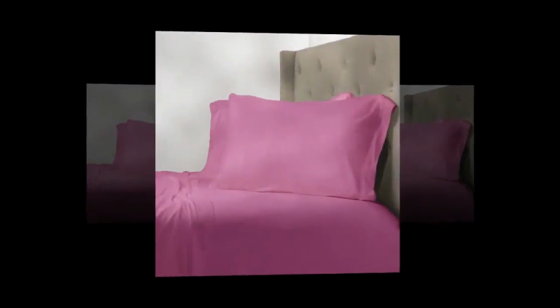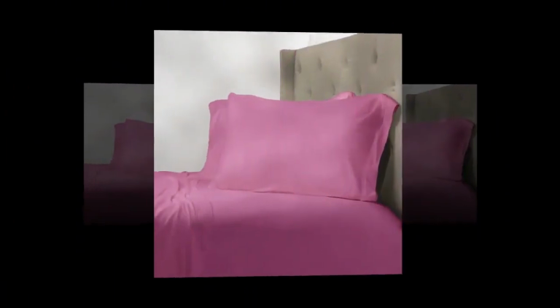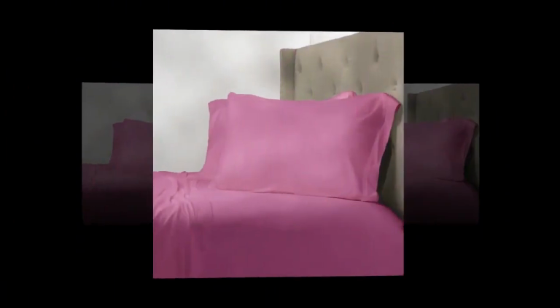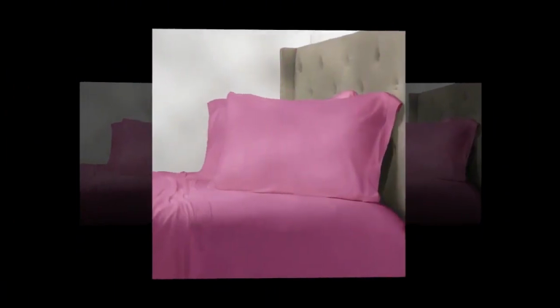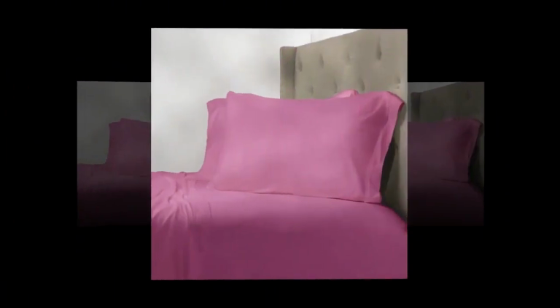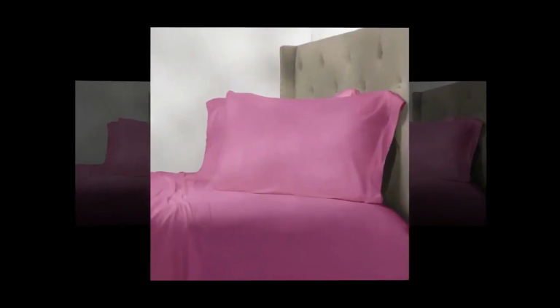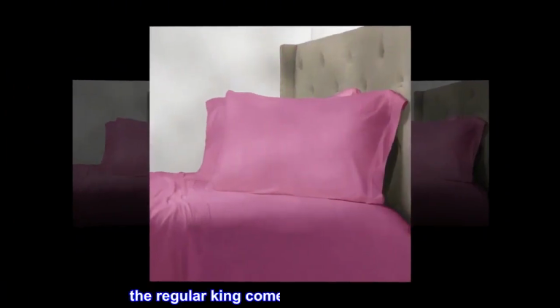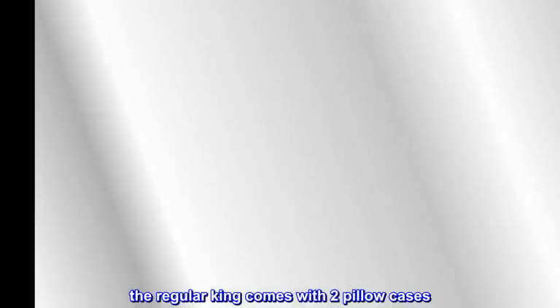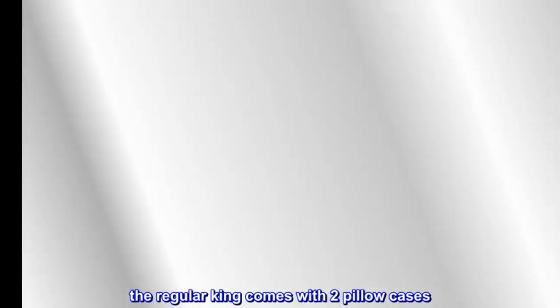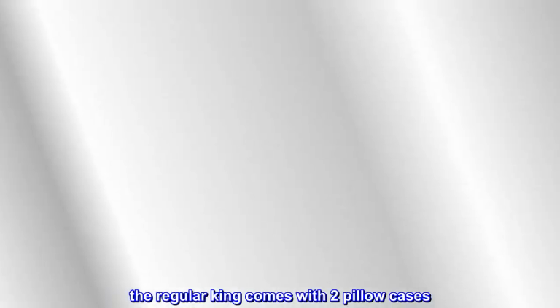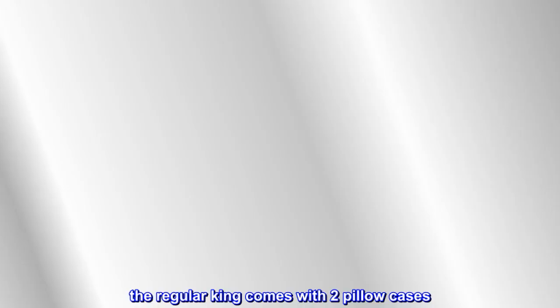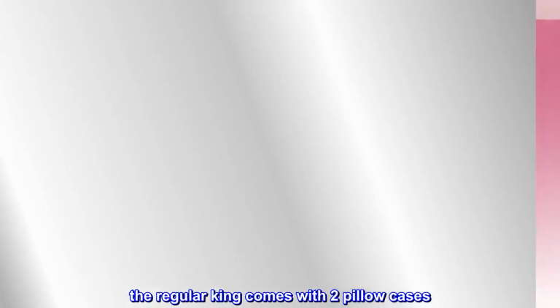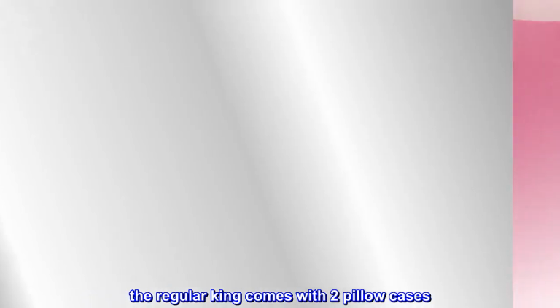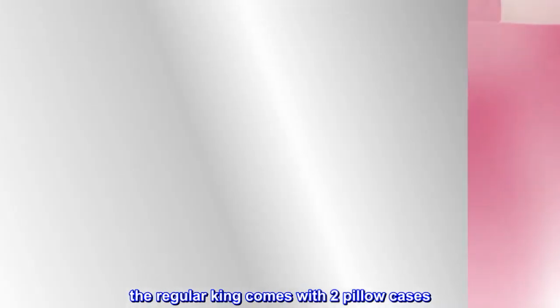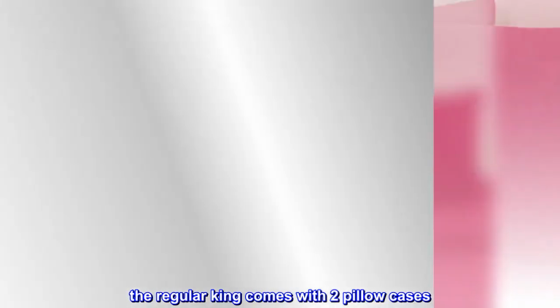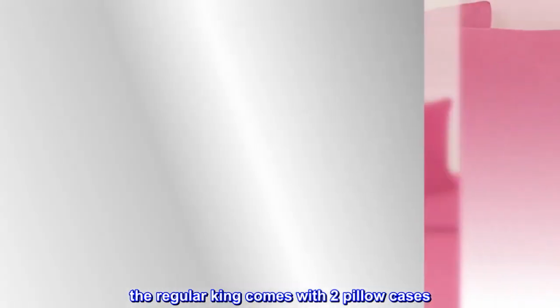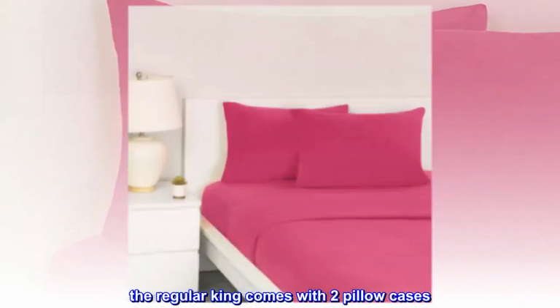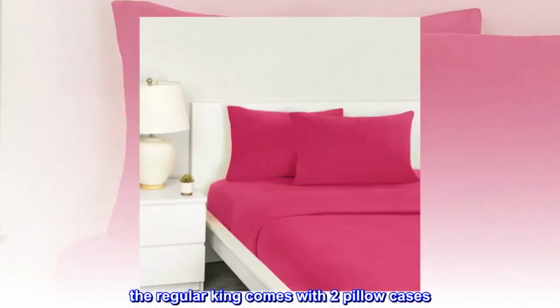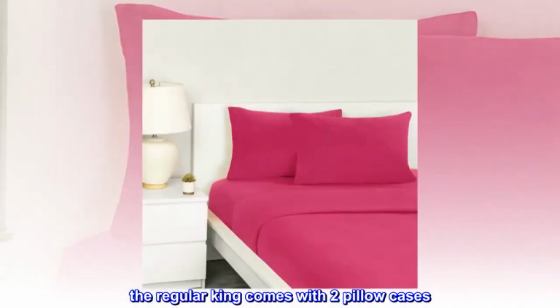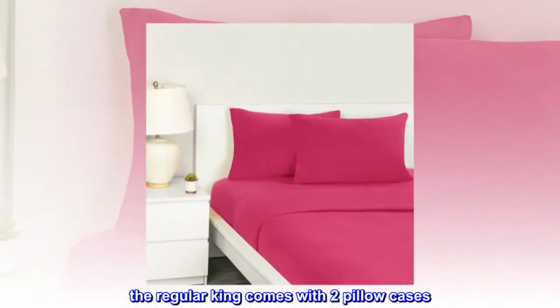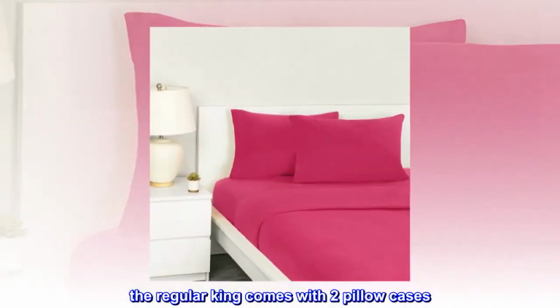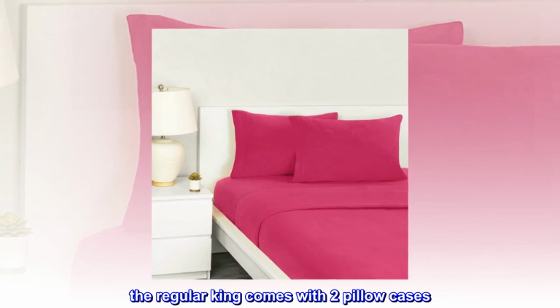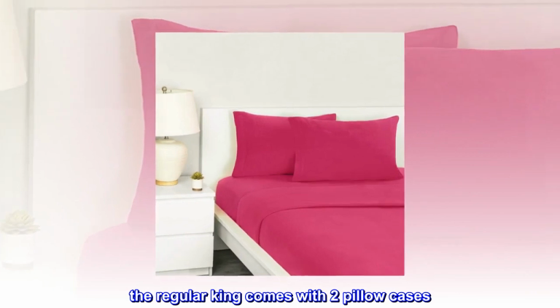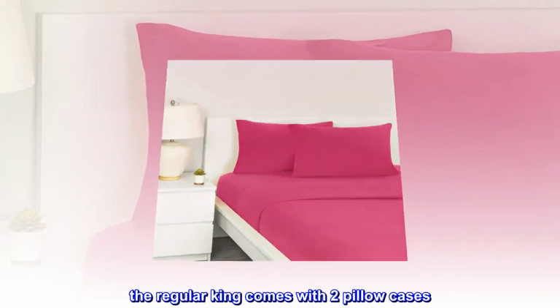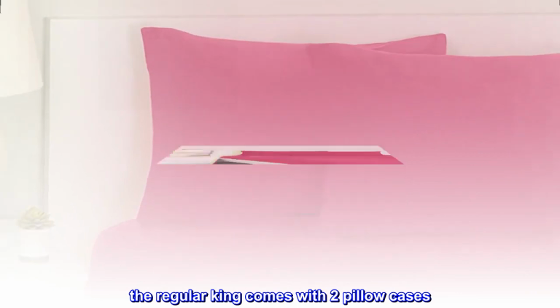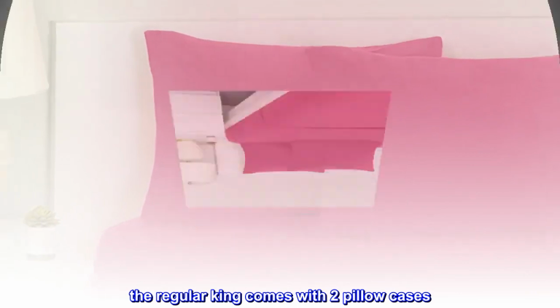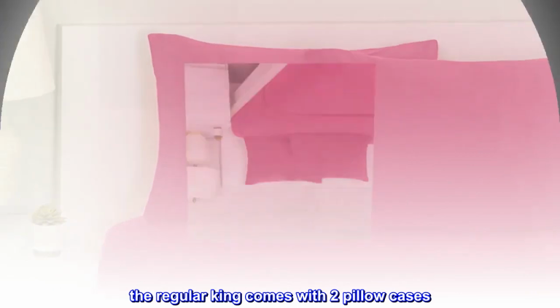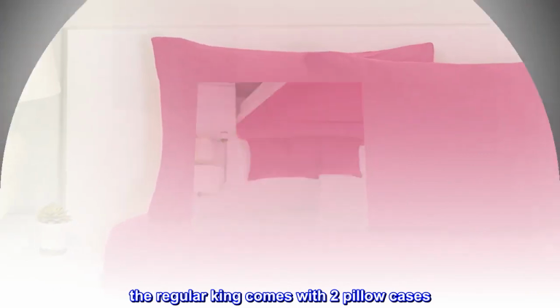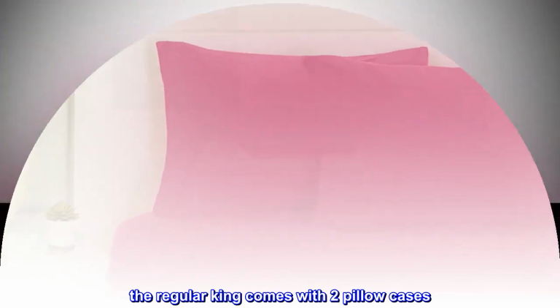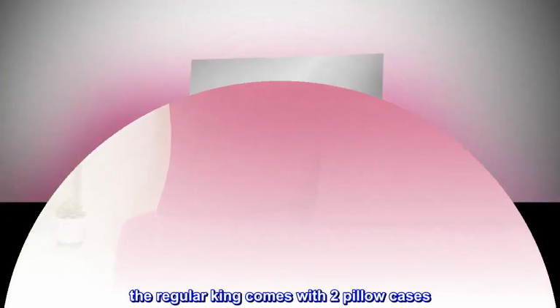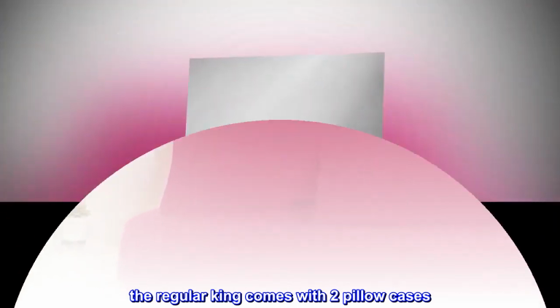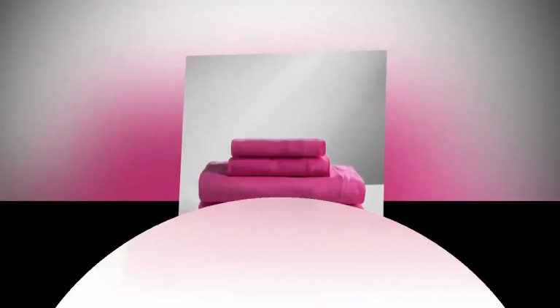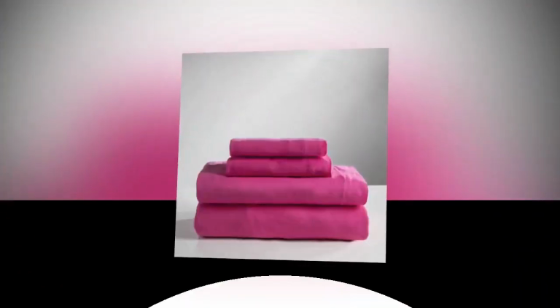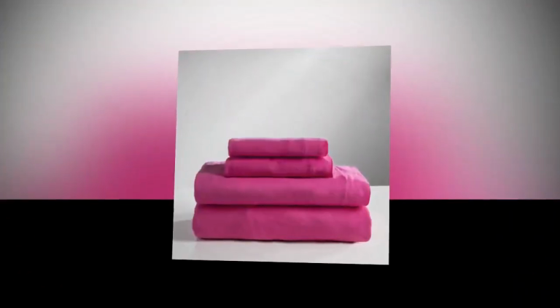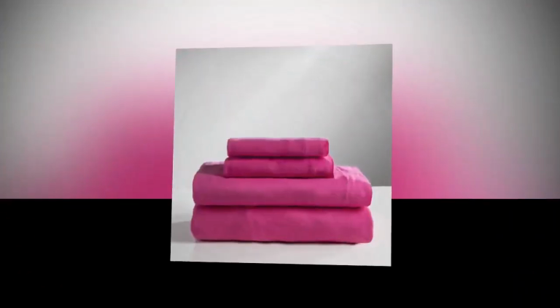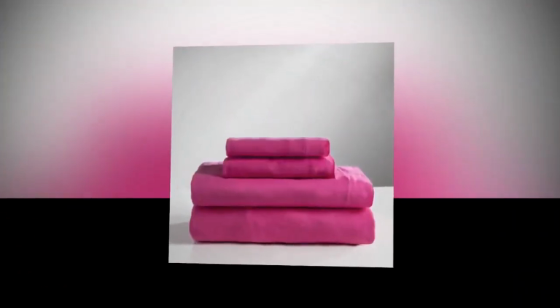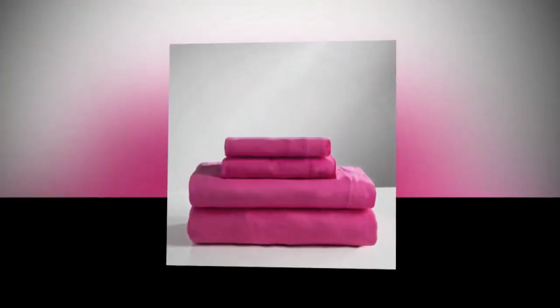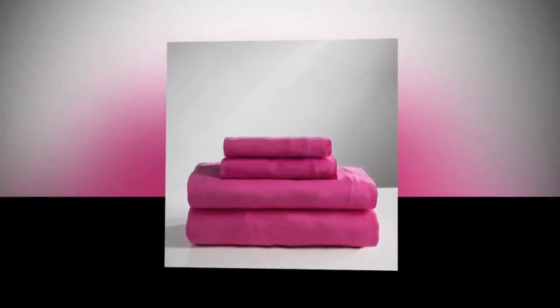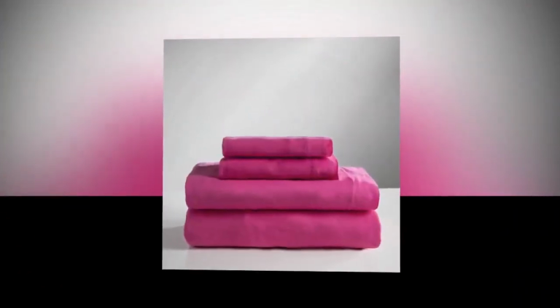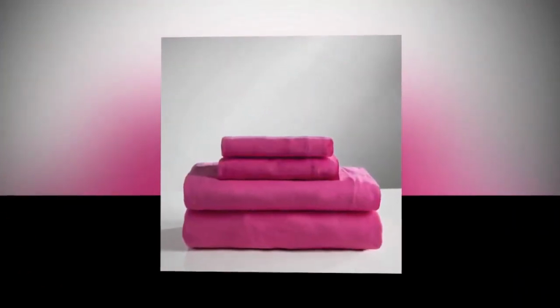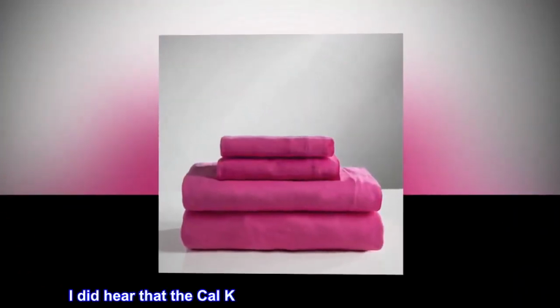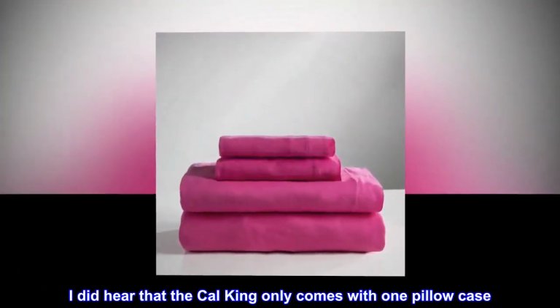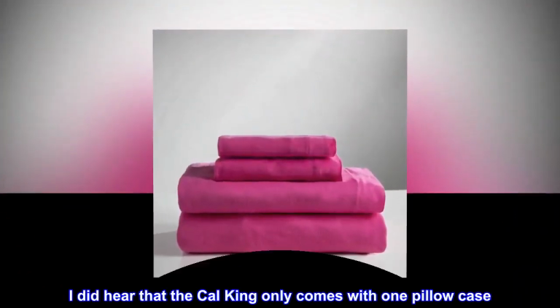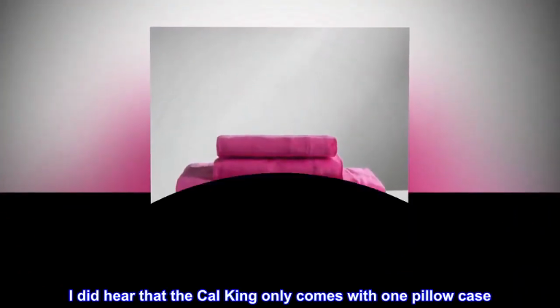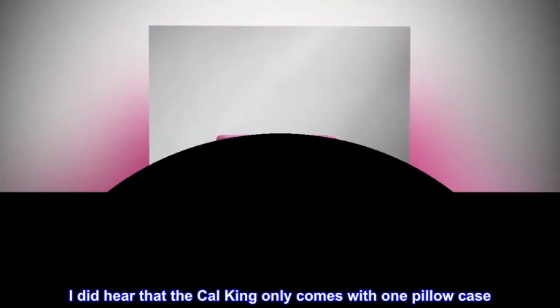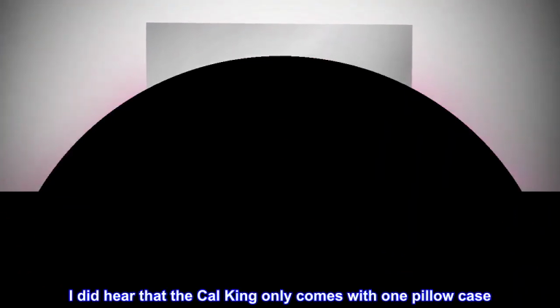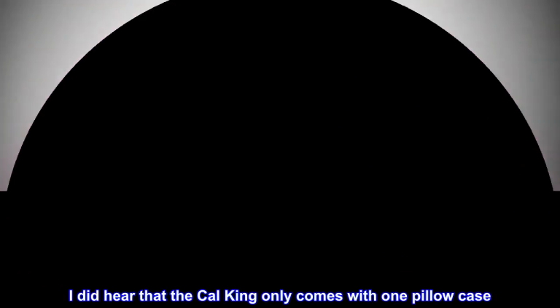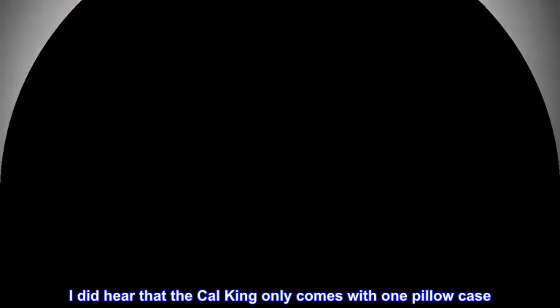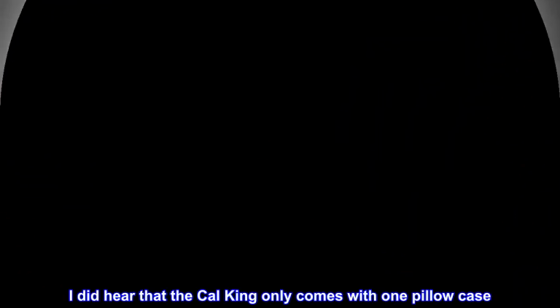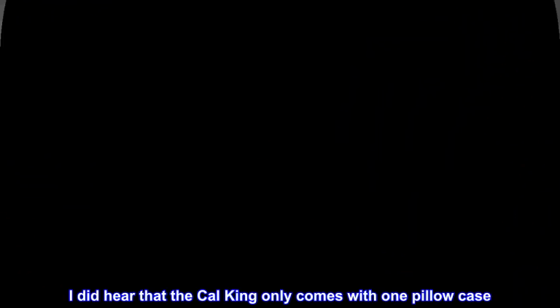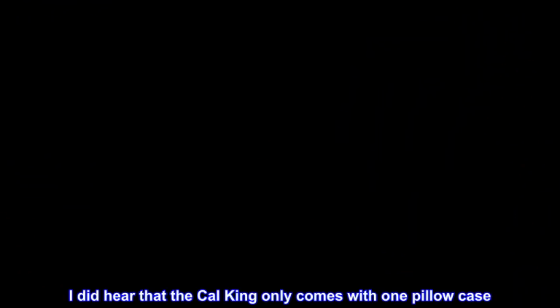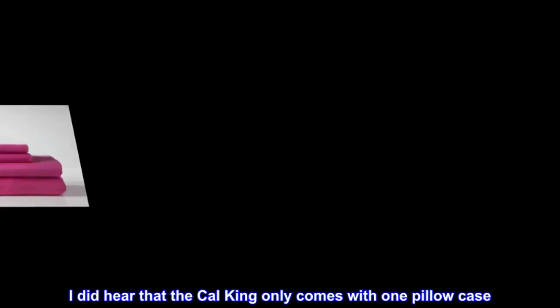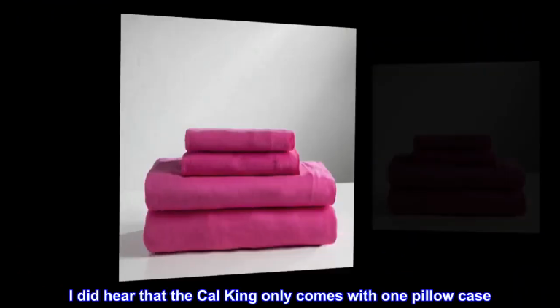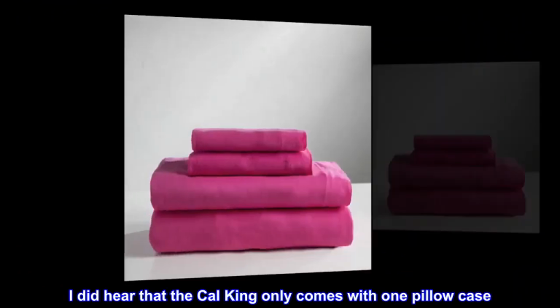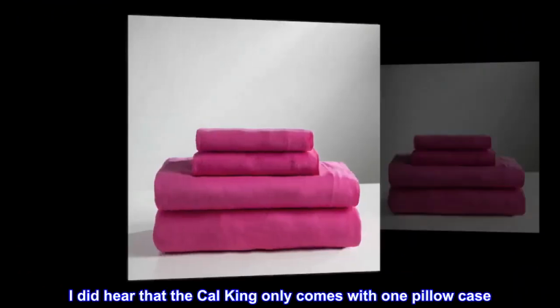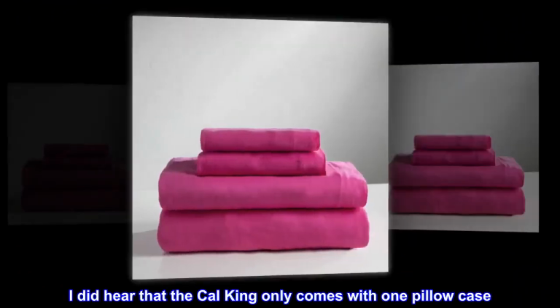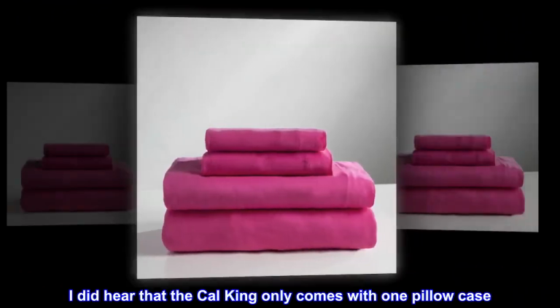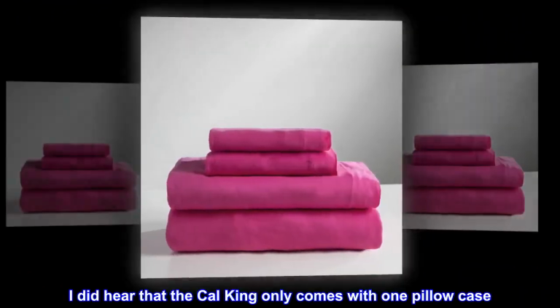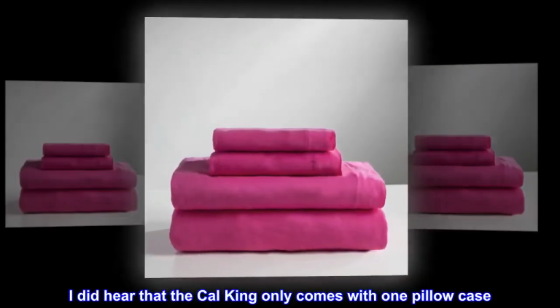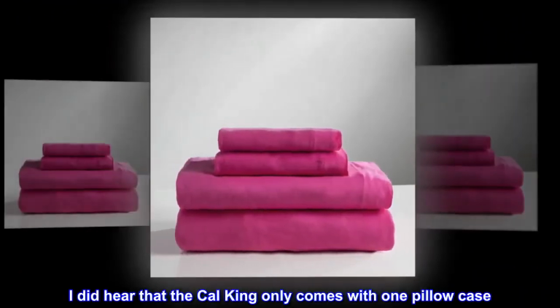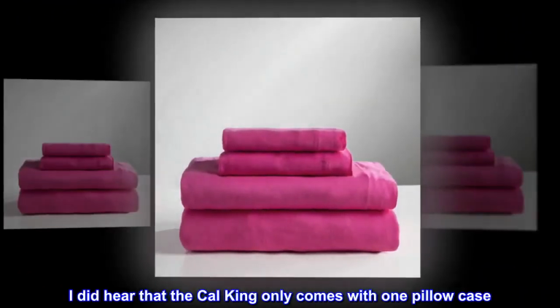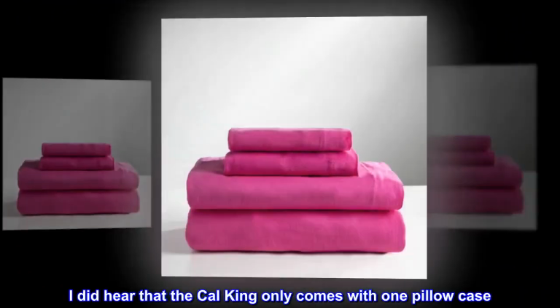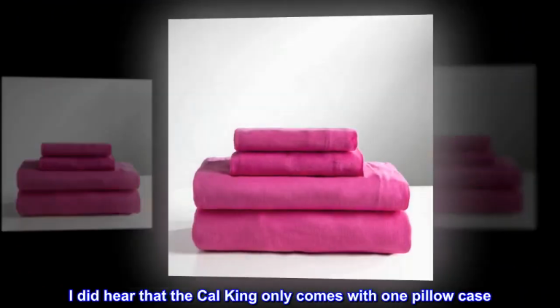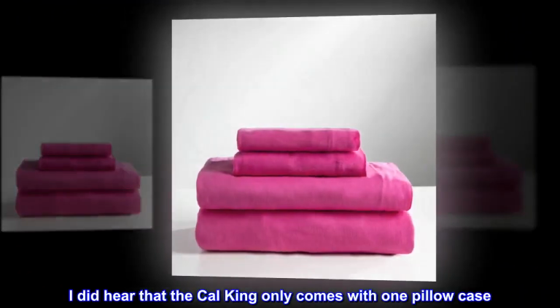The regular King comes with two pillowcases. I did hear that the Cal King only comes with one pillowcase.